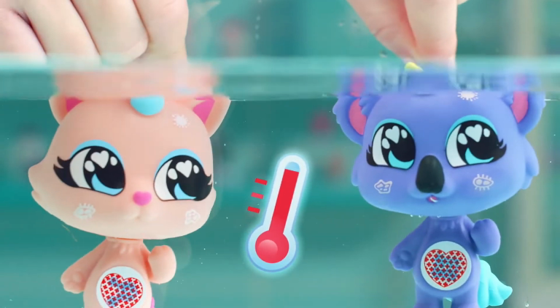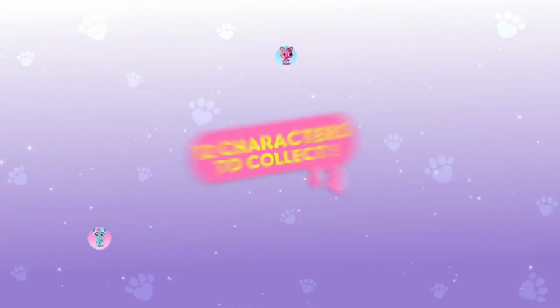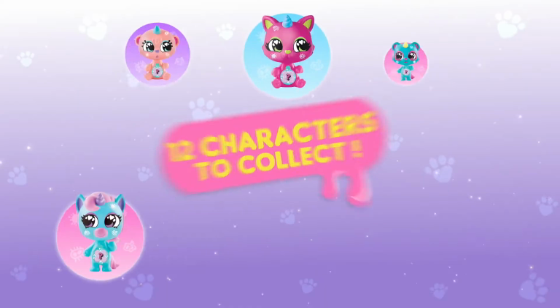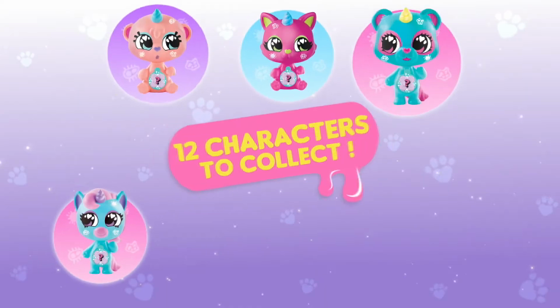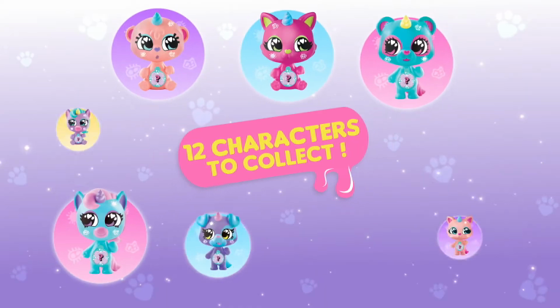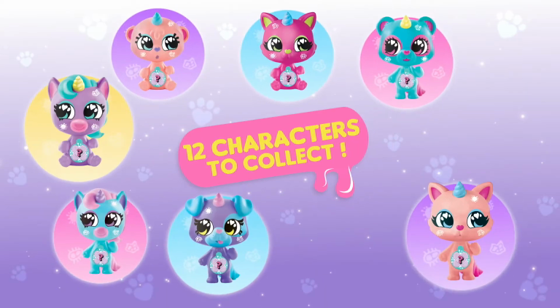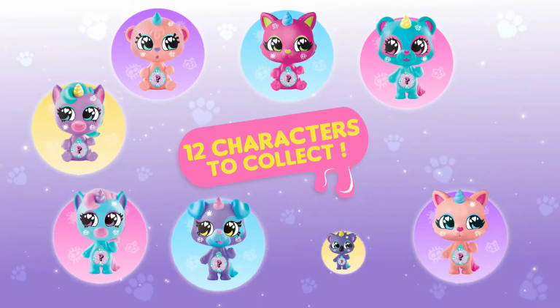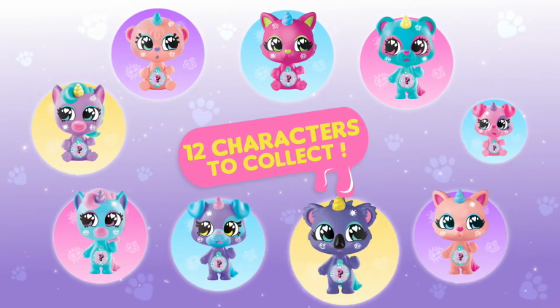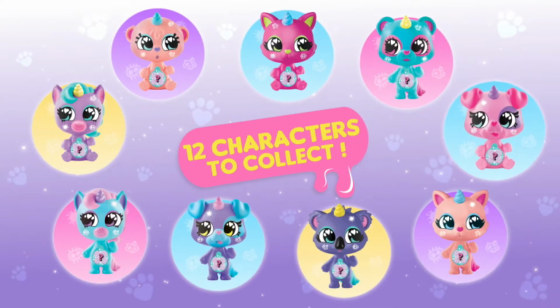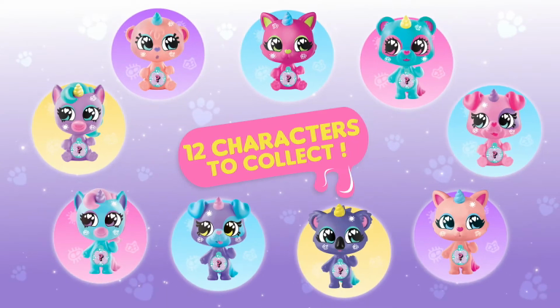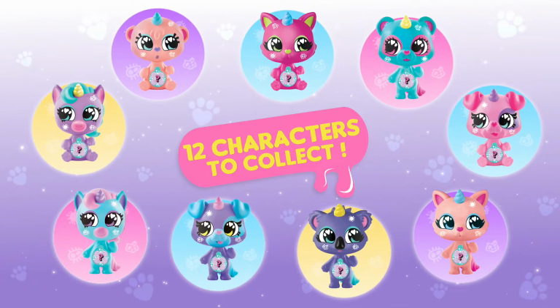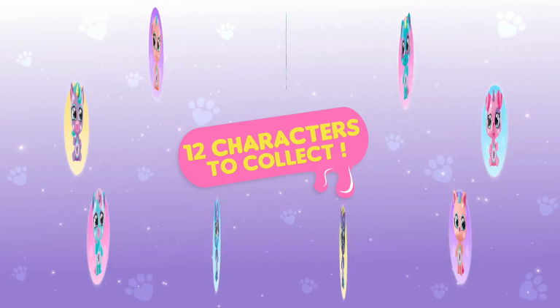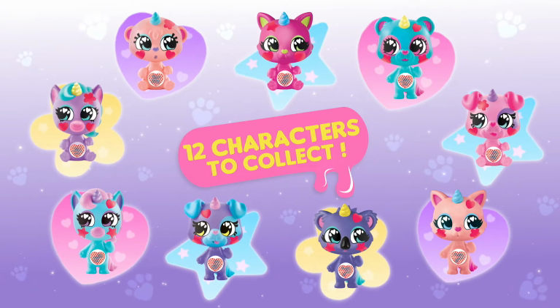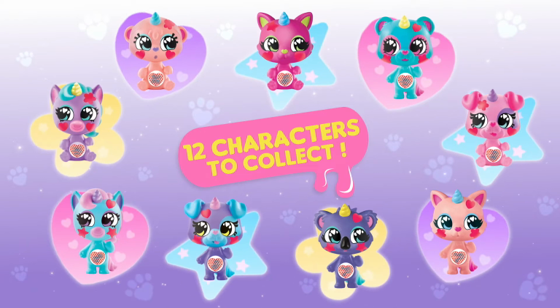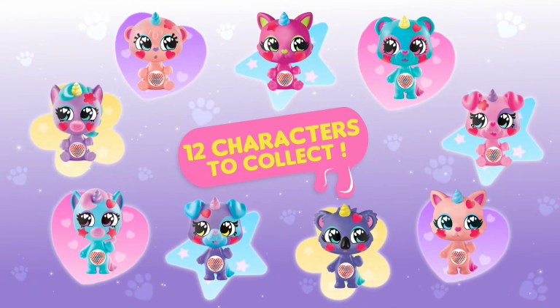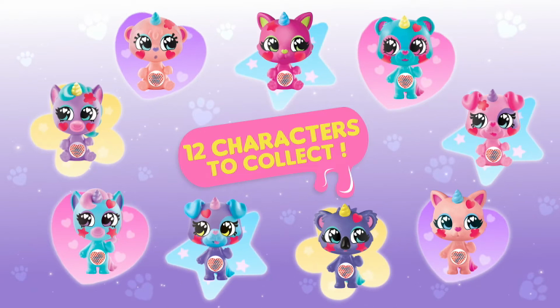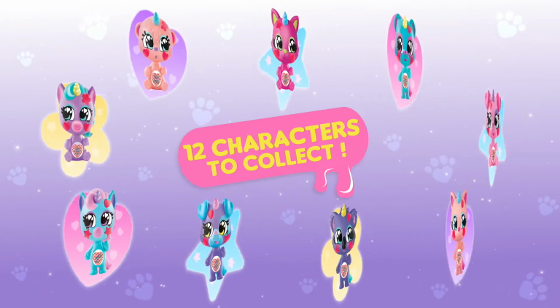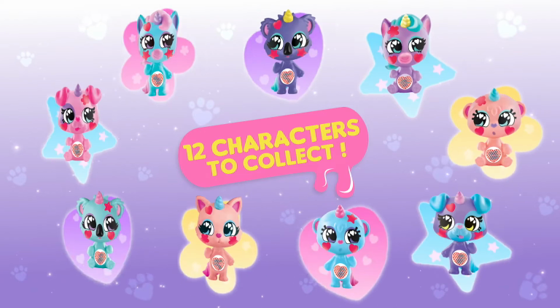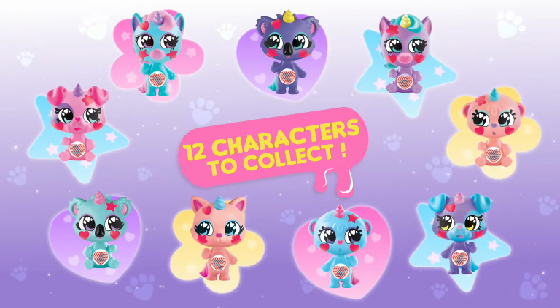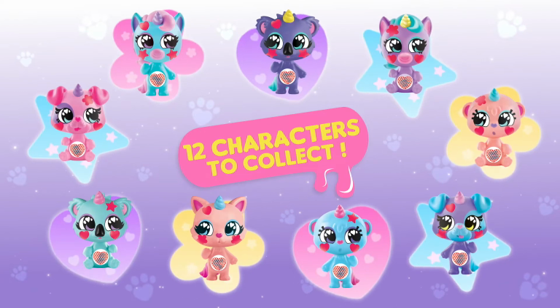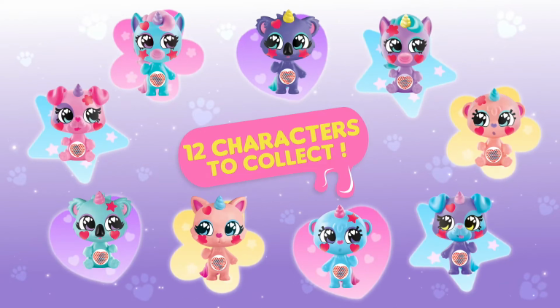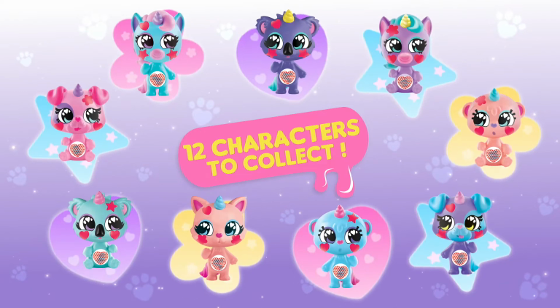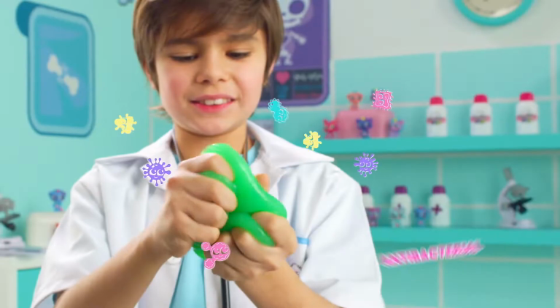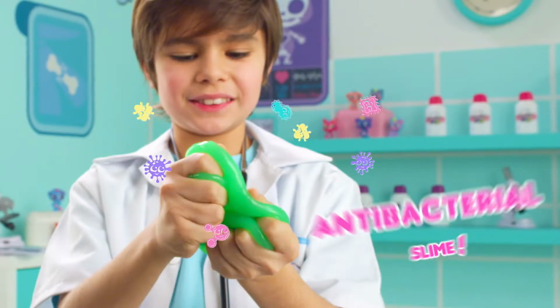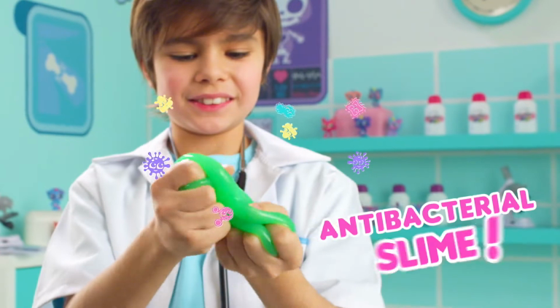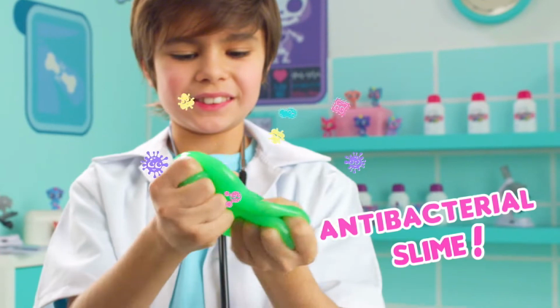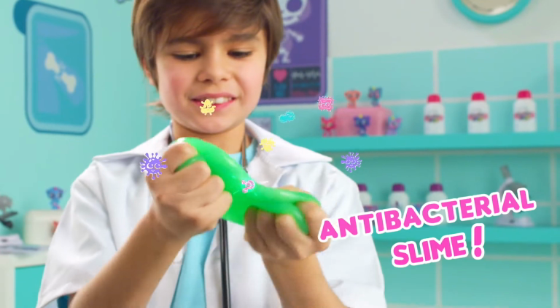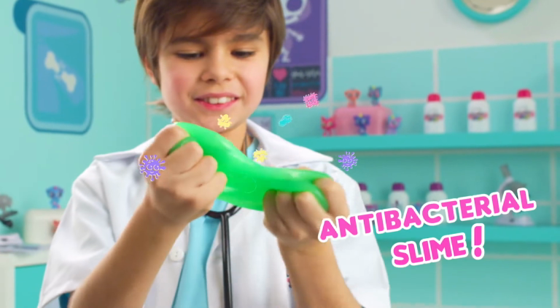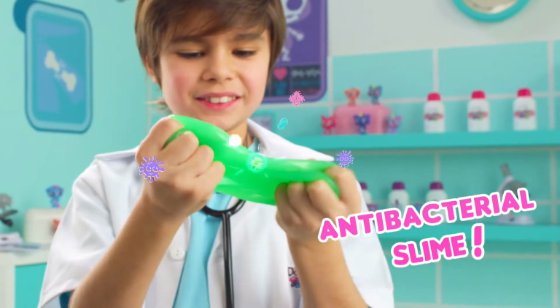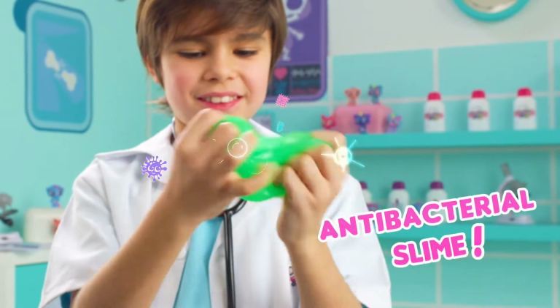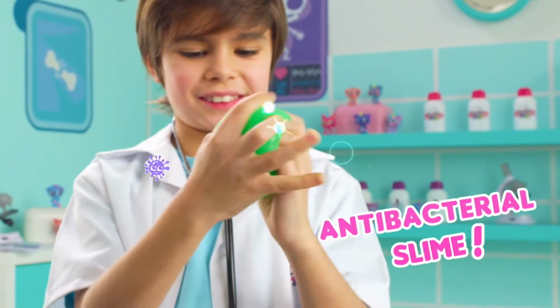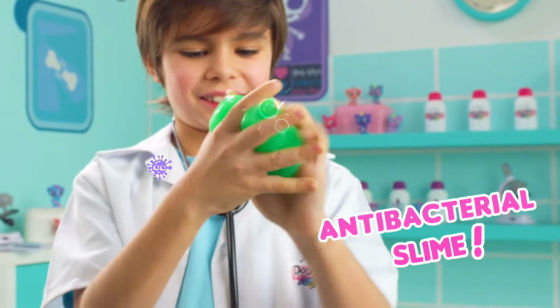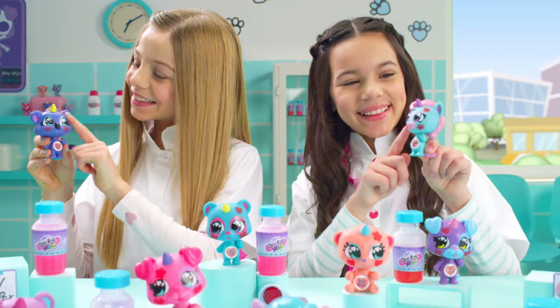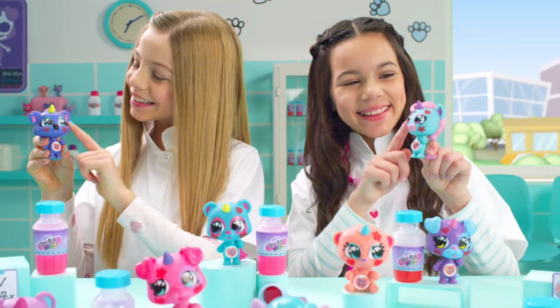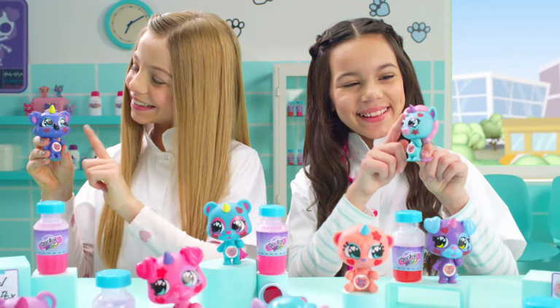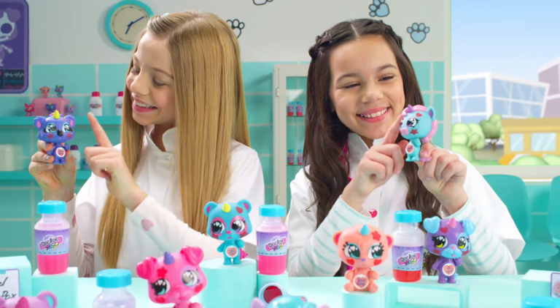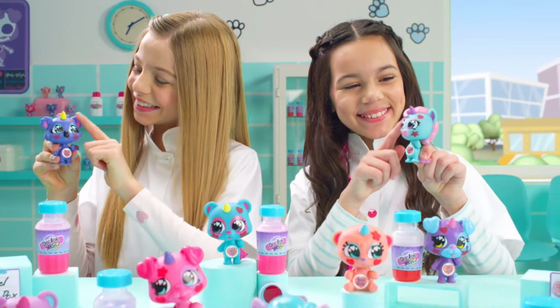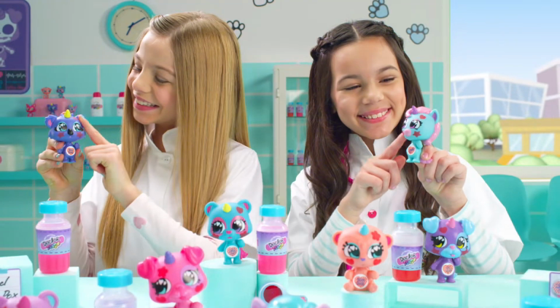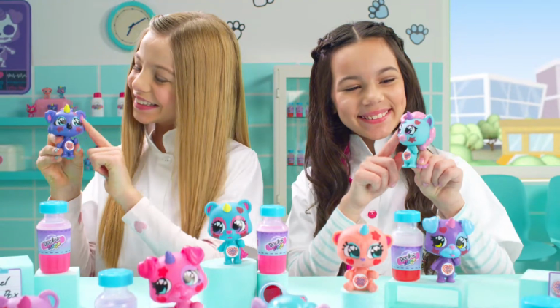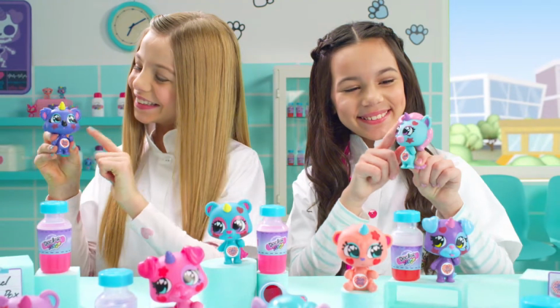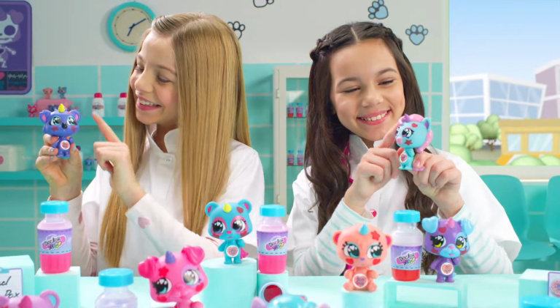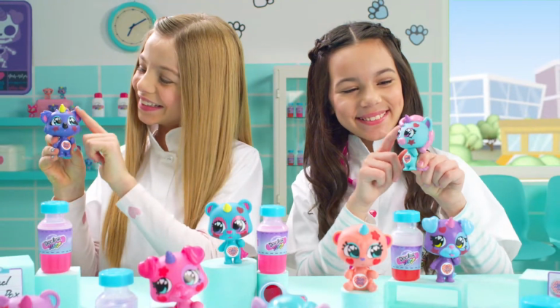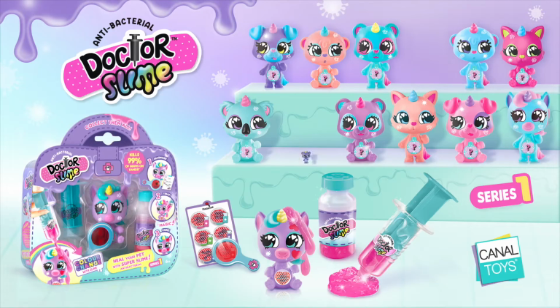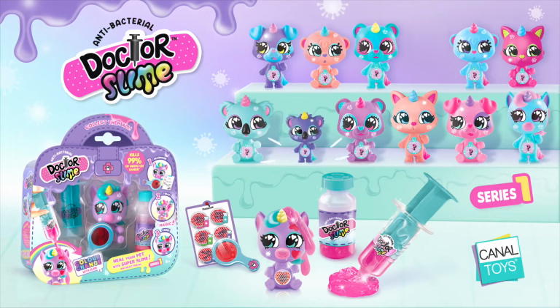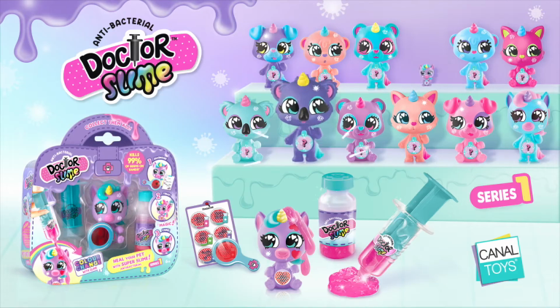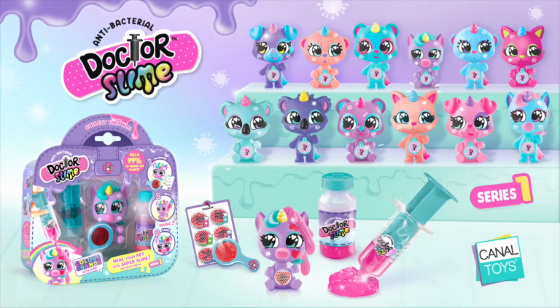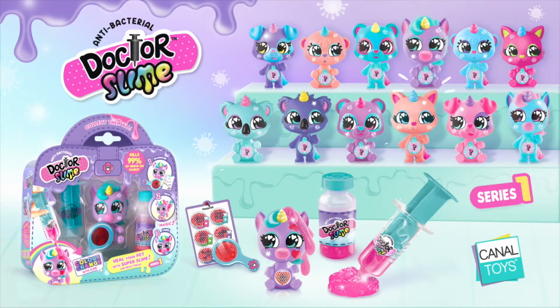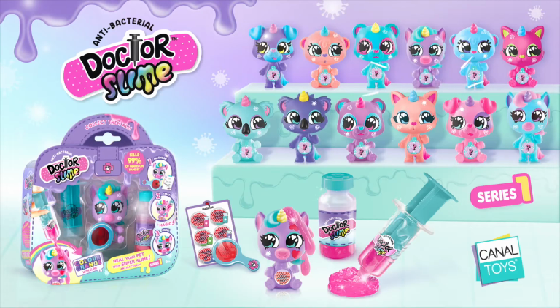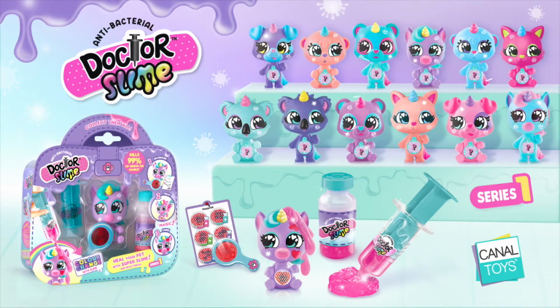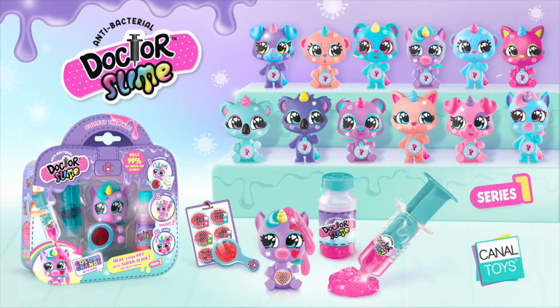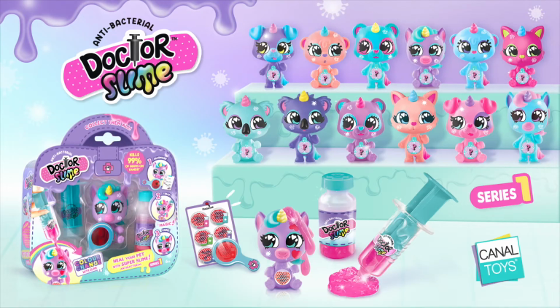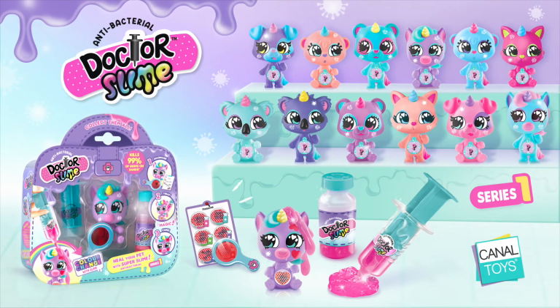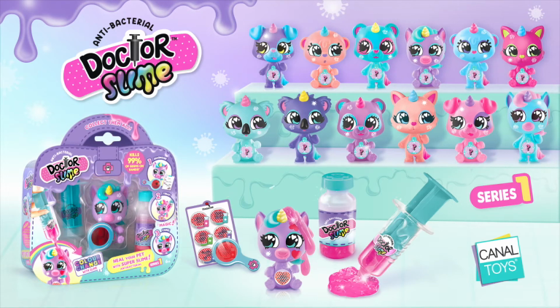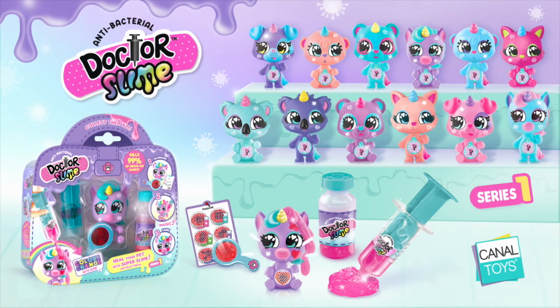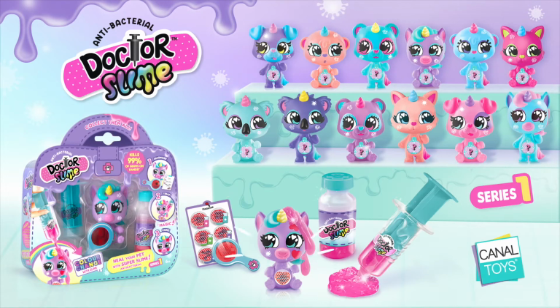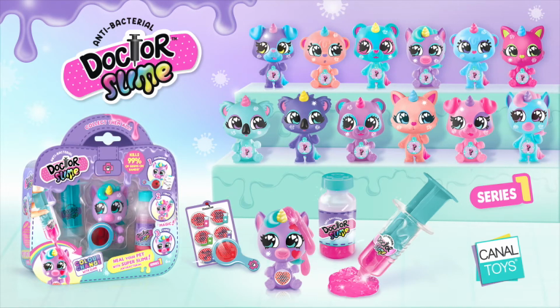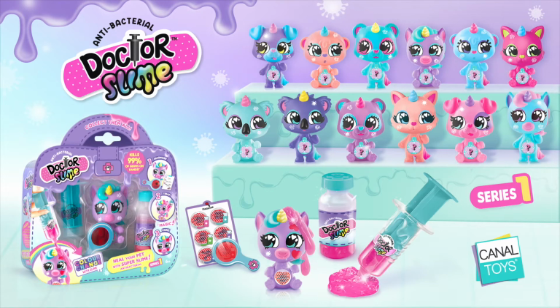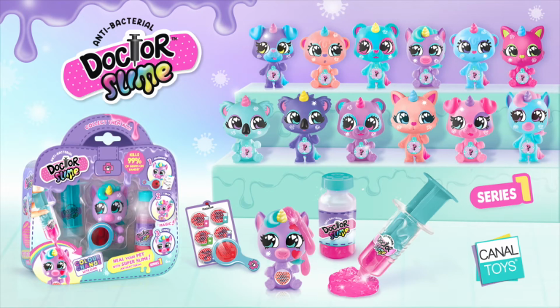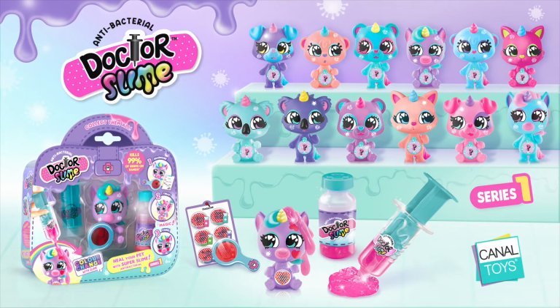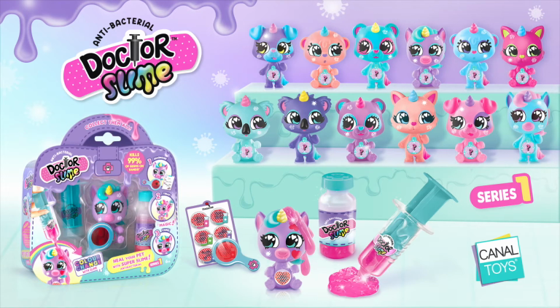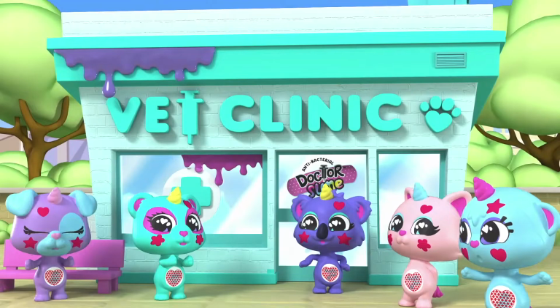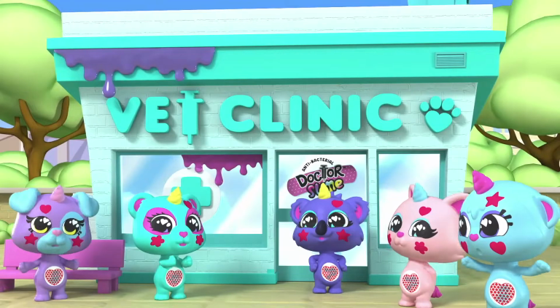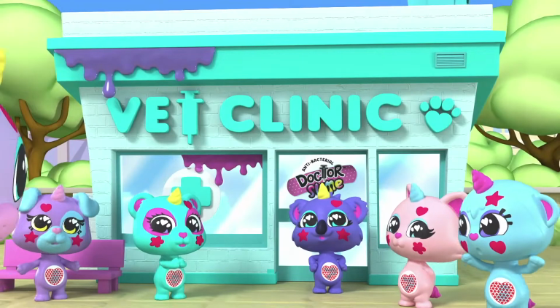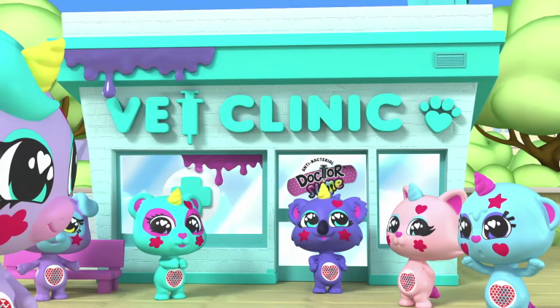There are 12 characters to collect! The antibacterial slime kills bacteria on your hands. Dr. Slime by Canal Toys!